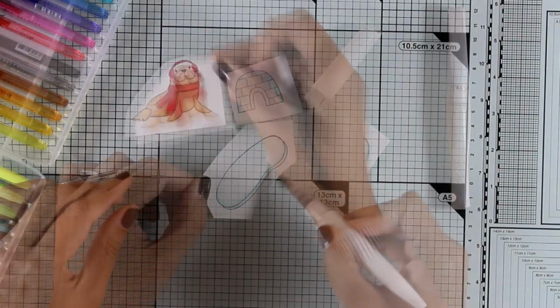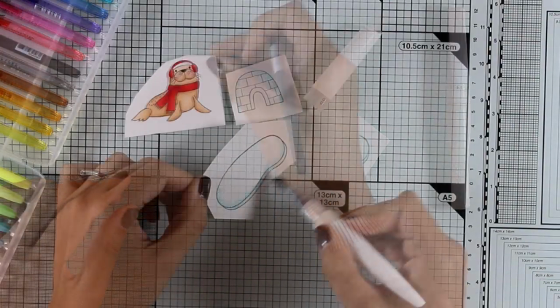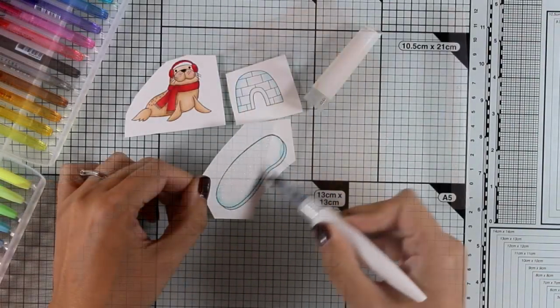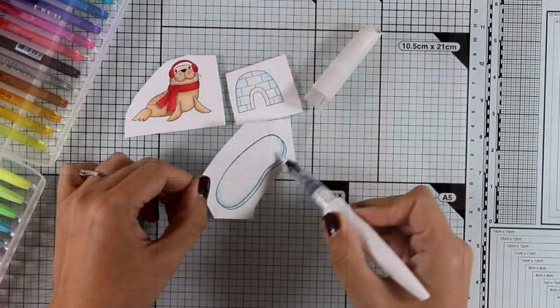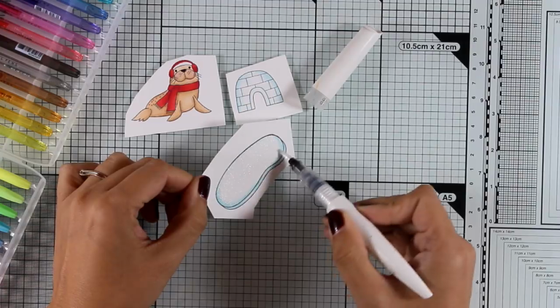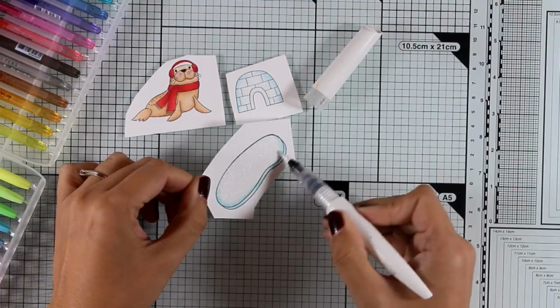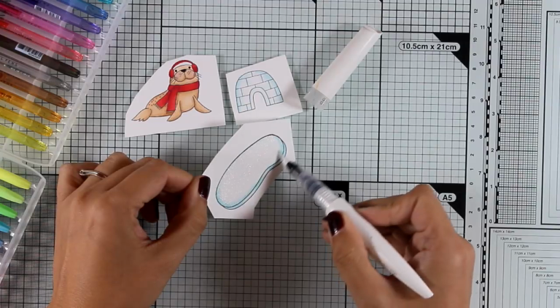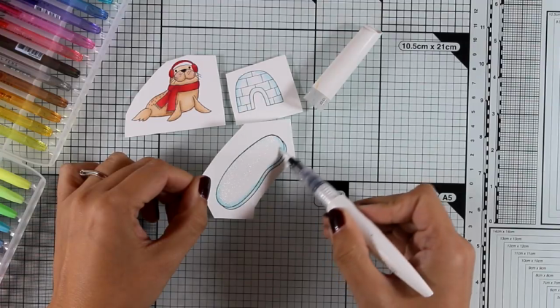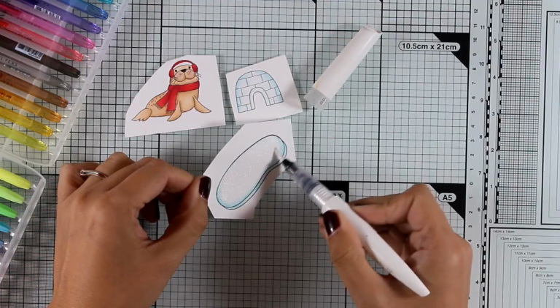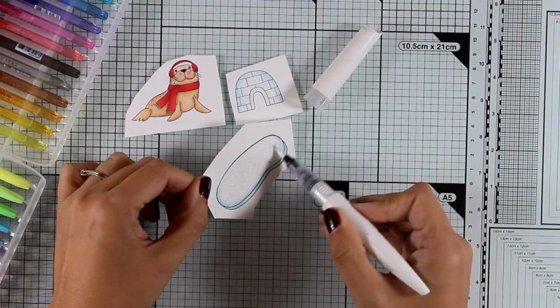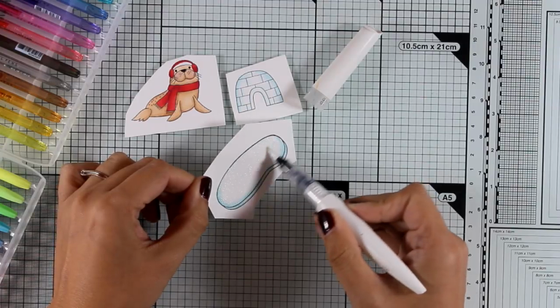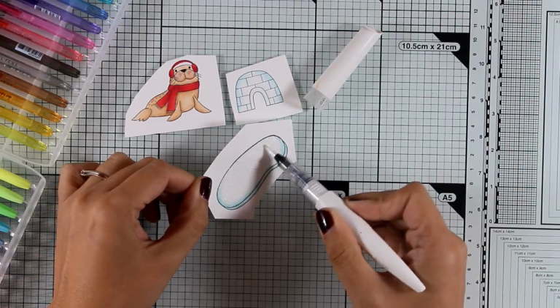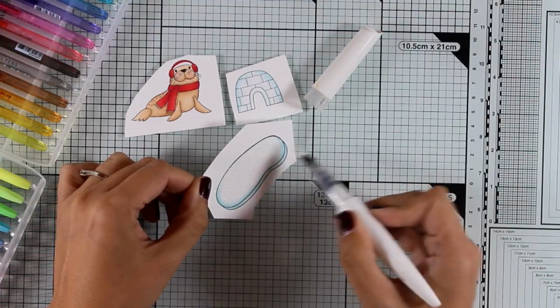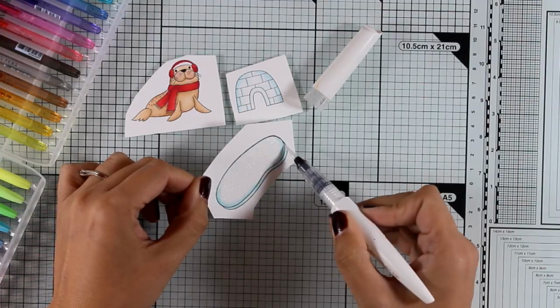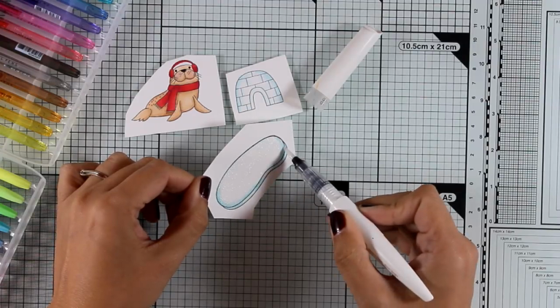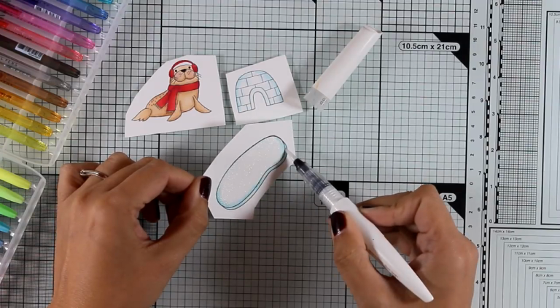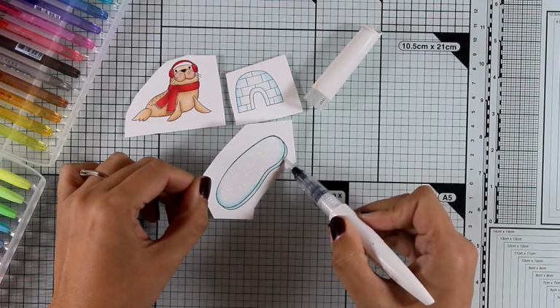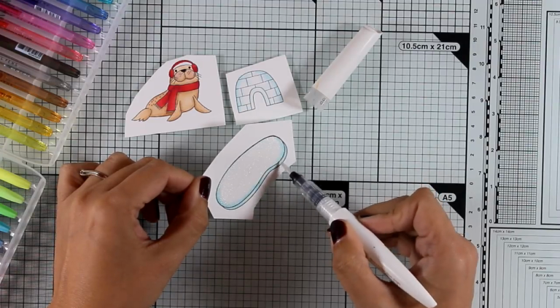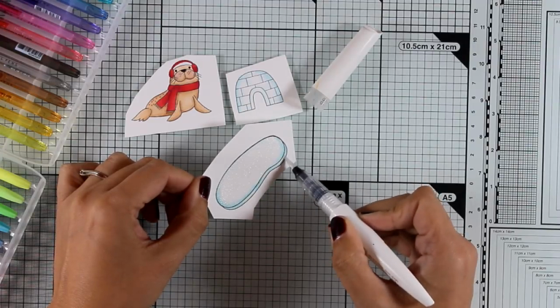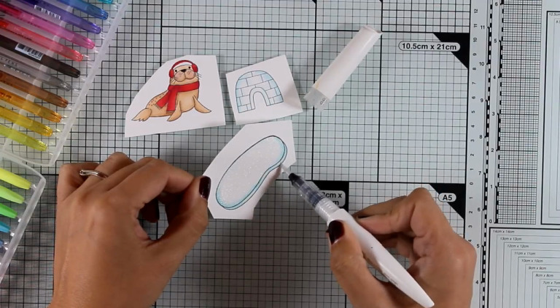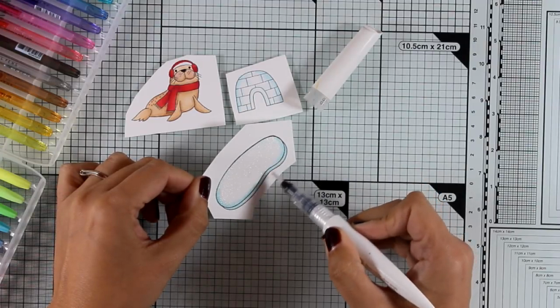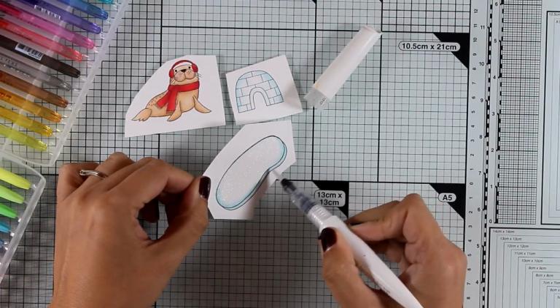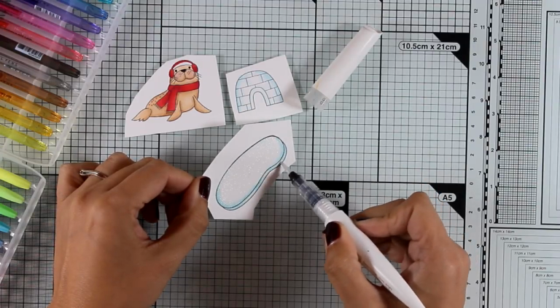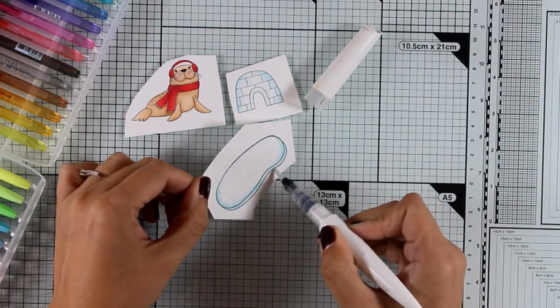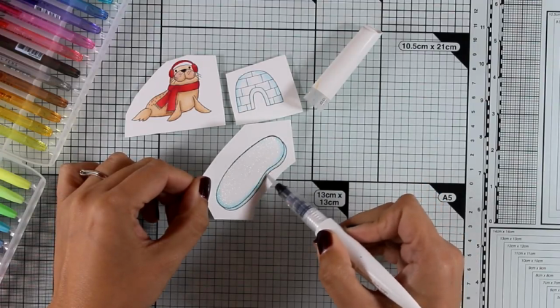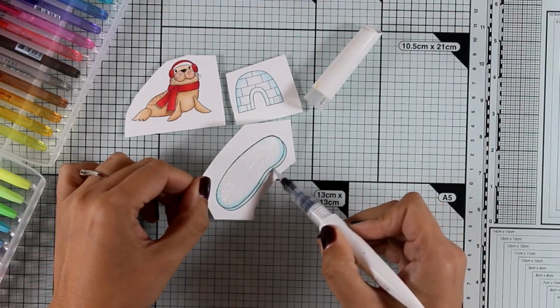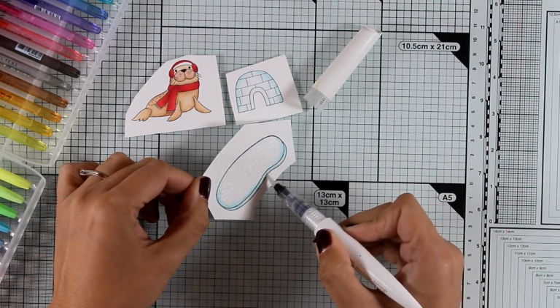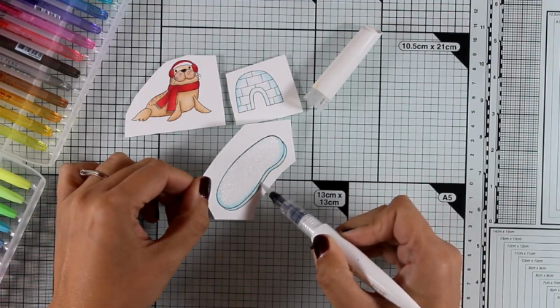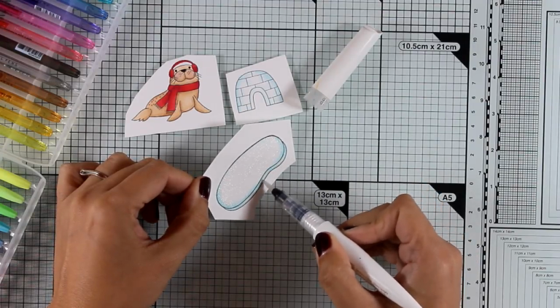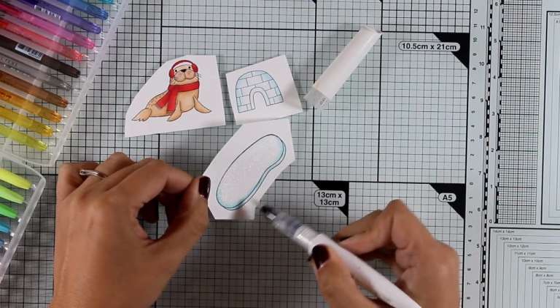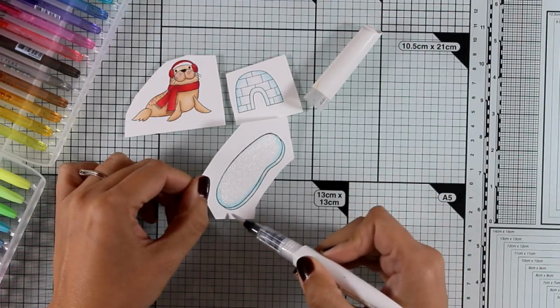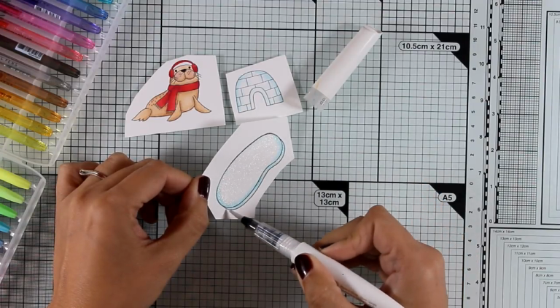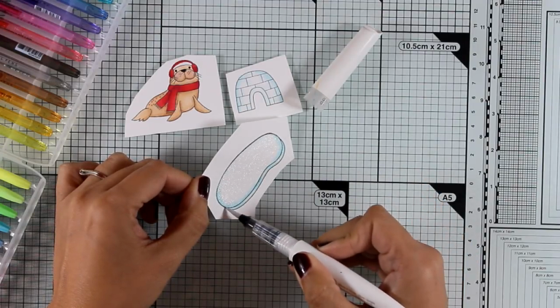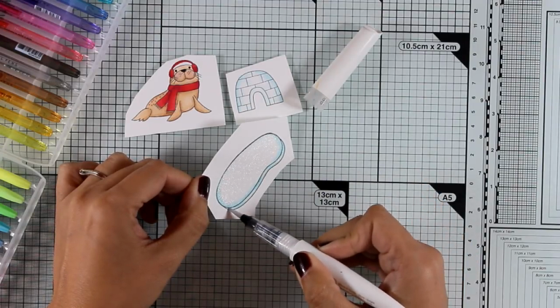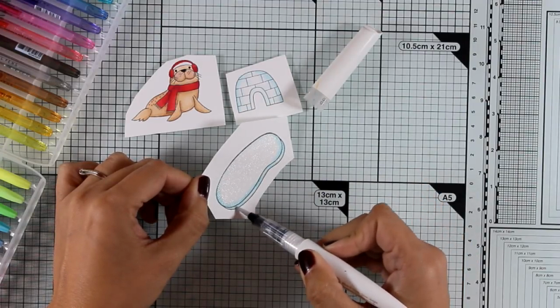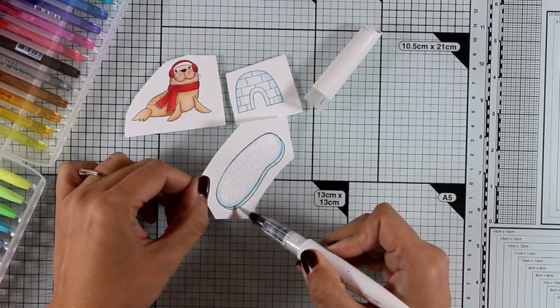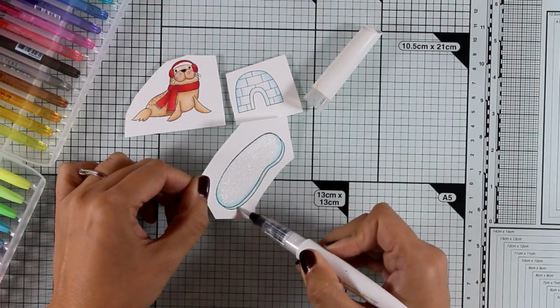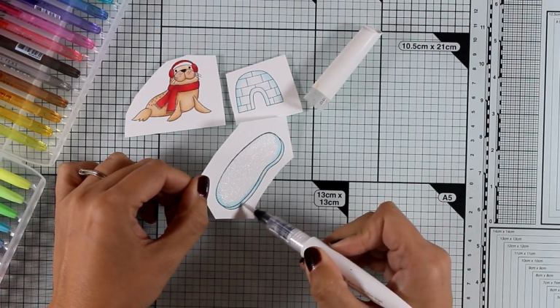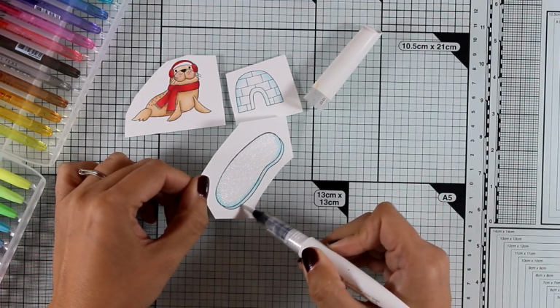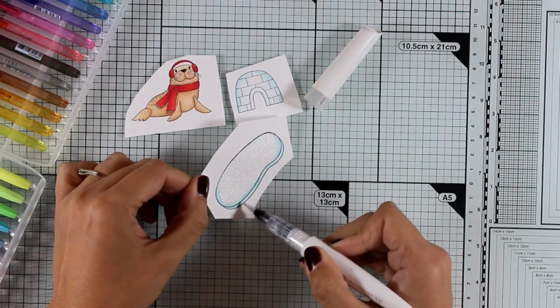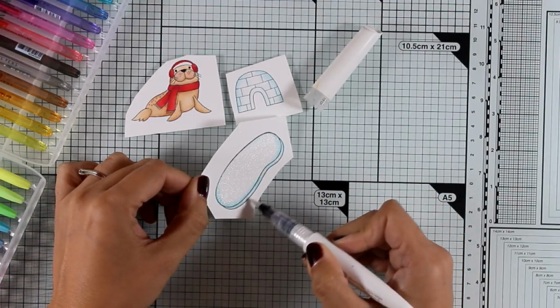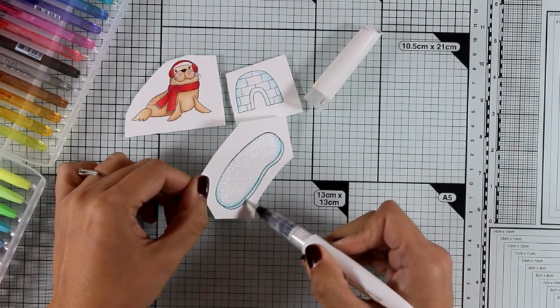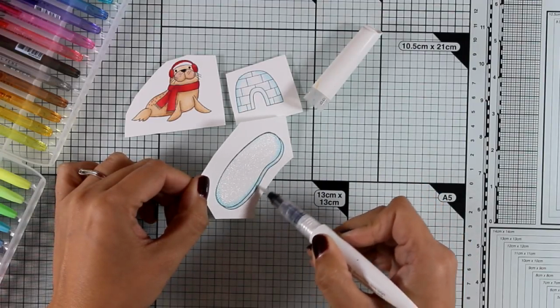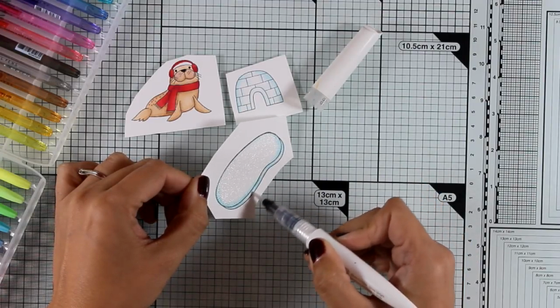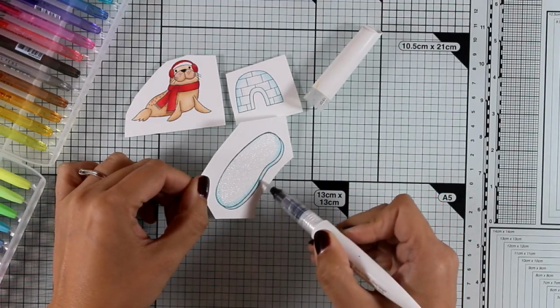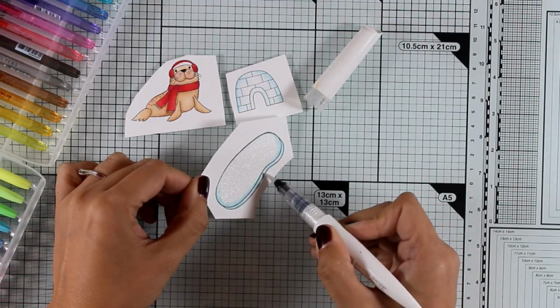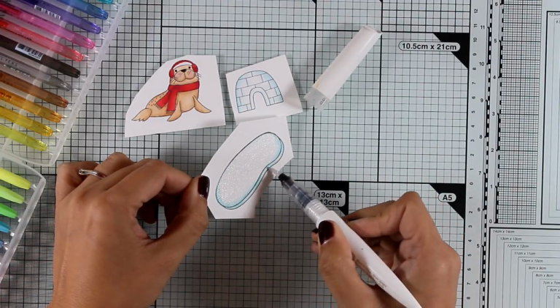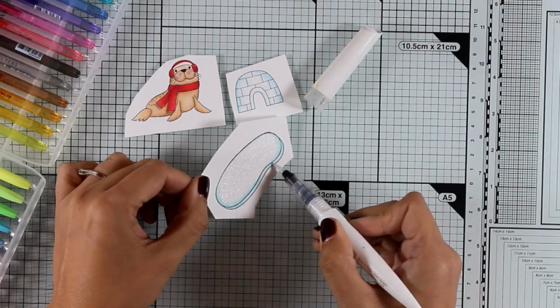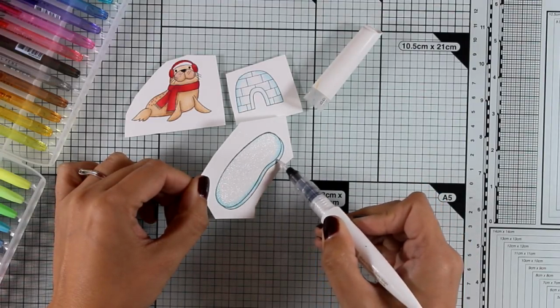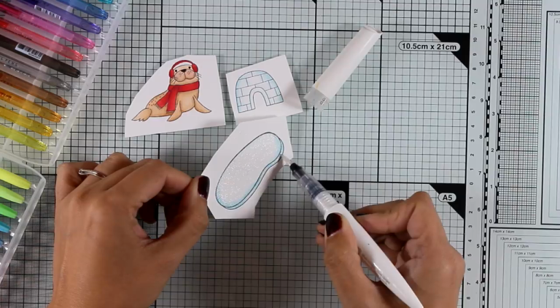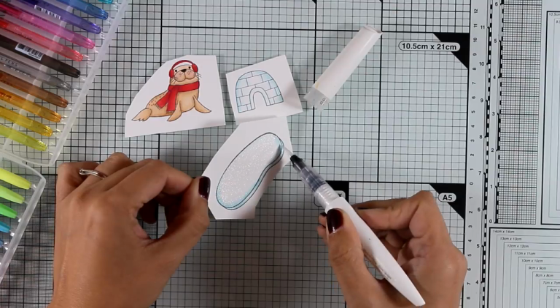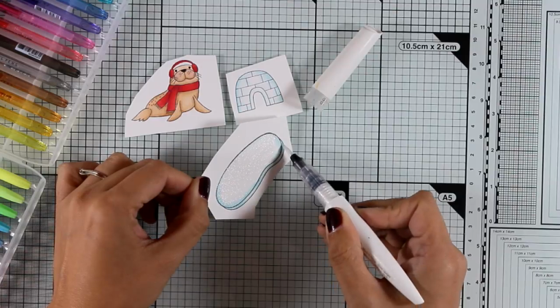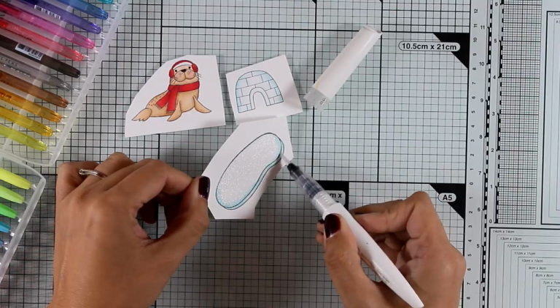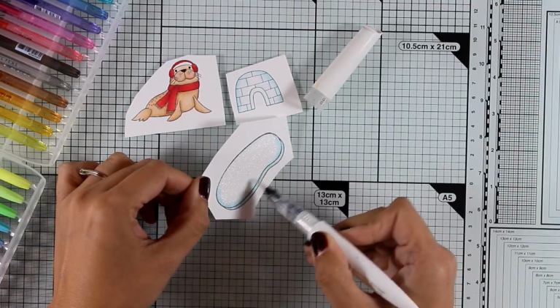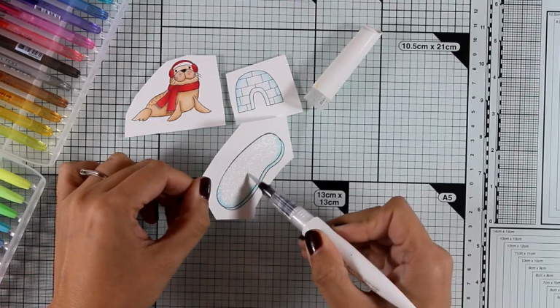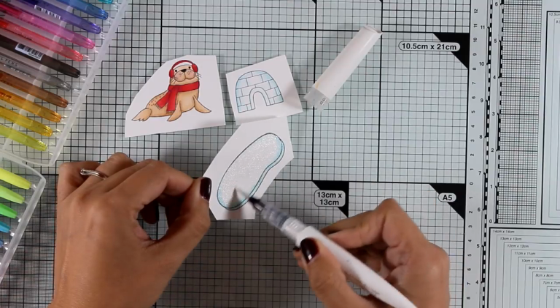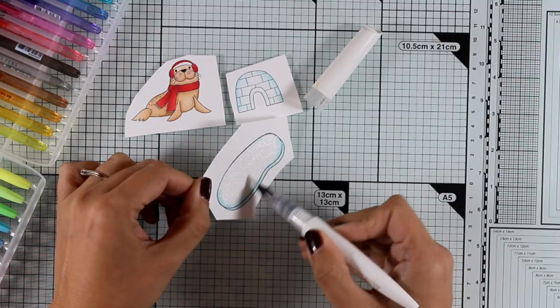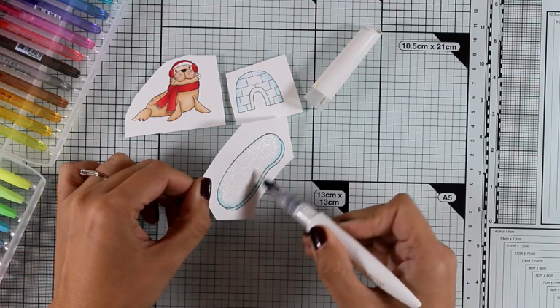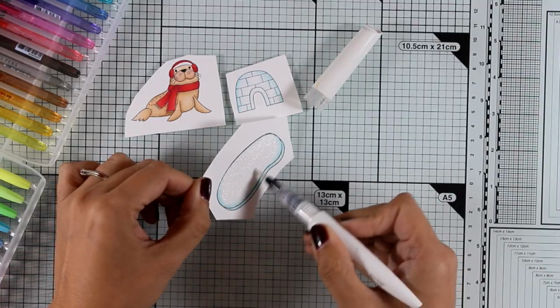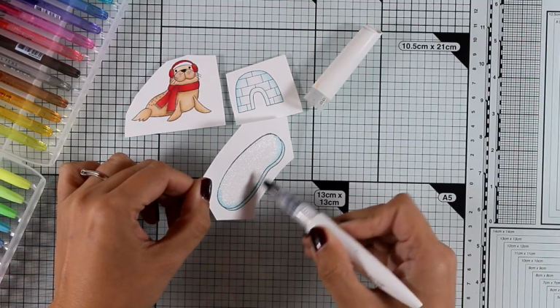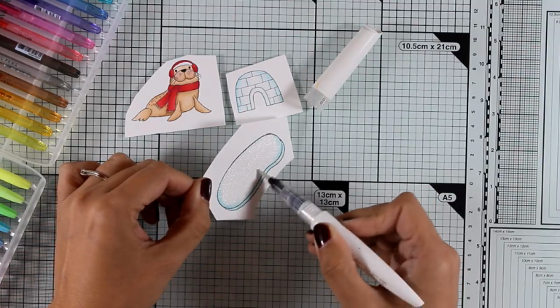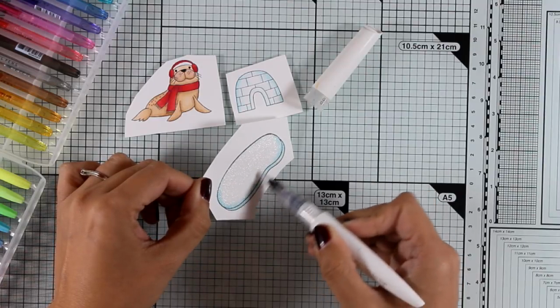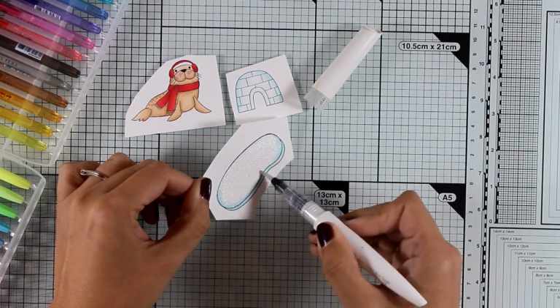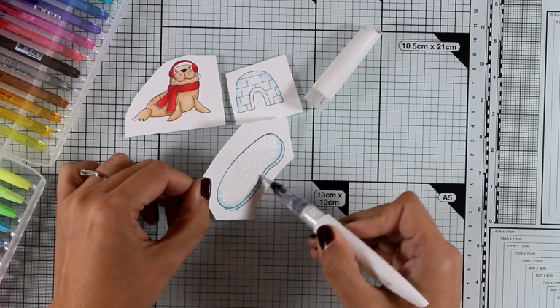I'm also going to use my clear shimmer pen by Nuvo and I'm going to add some shine on the eyes as well as the igloo.